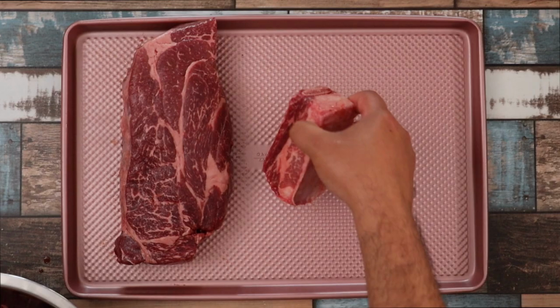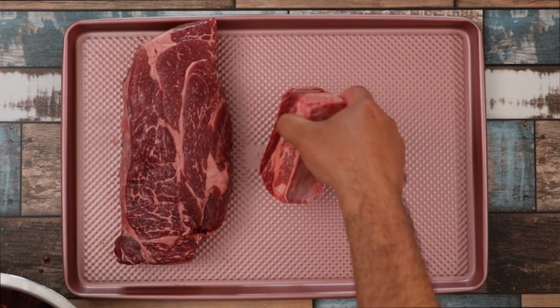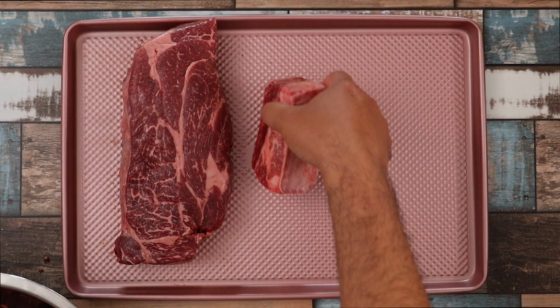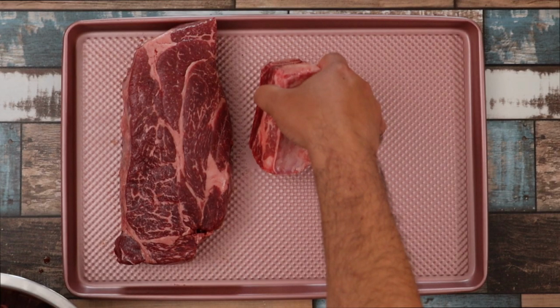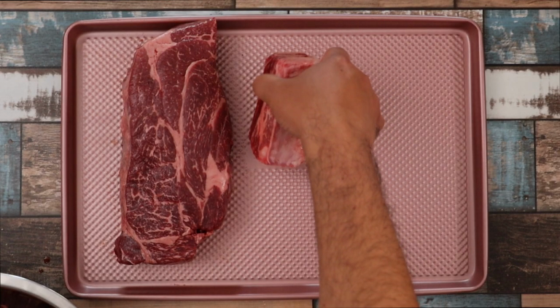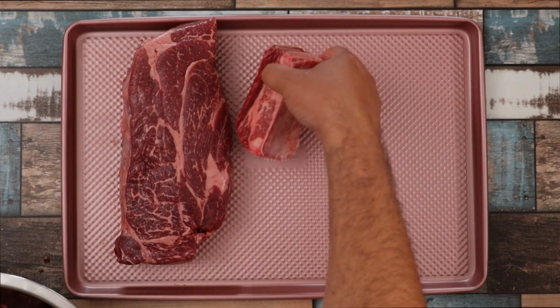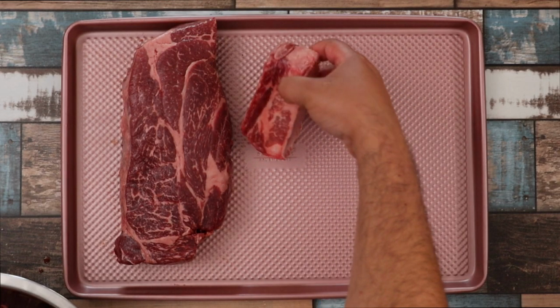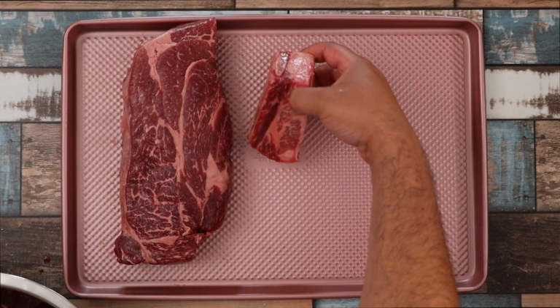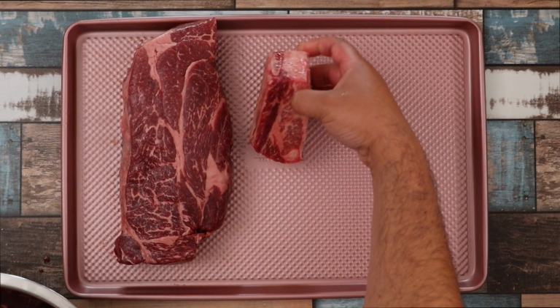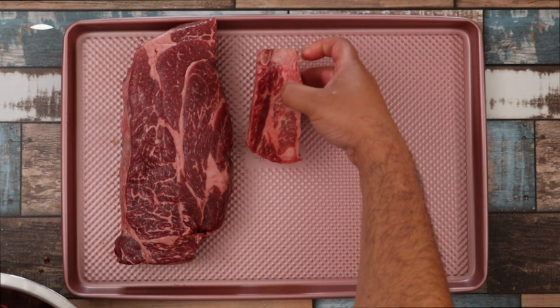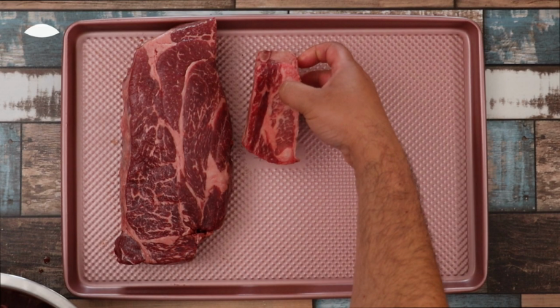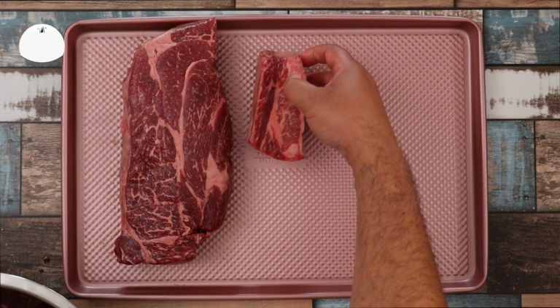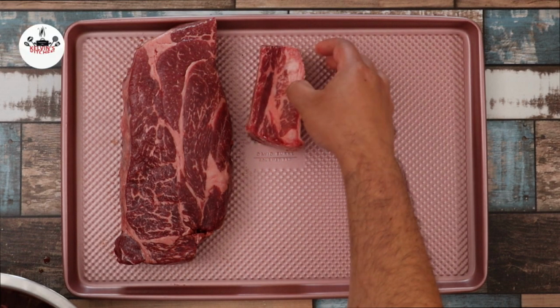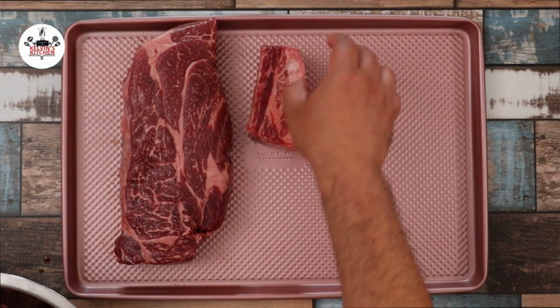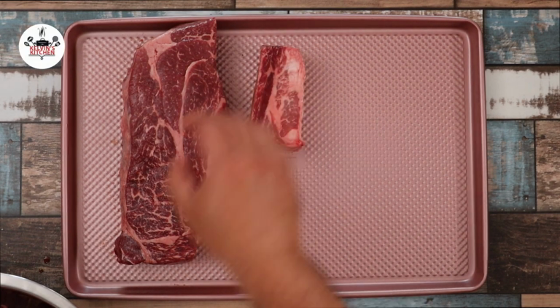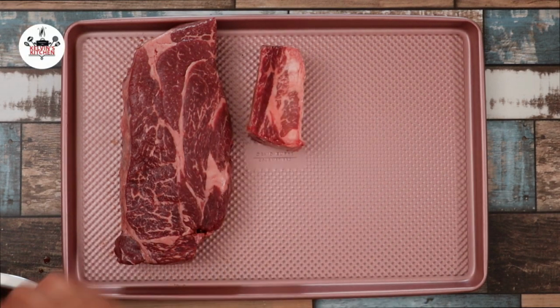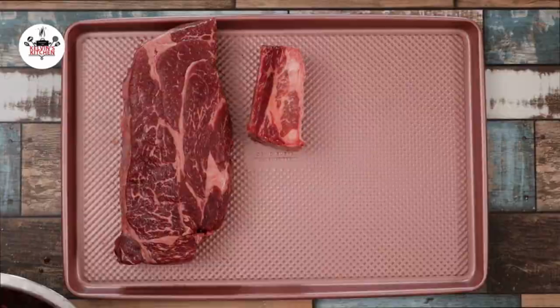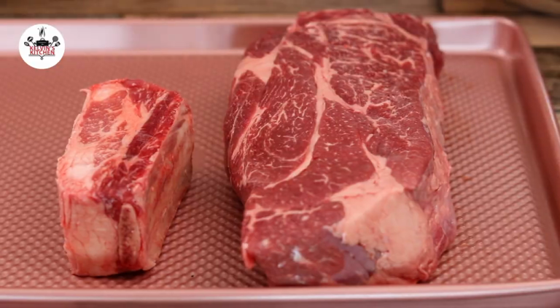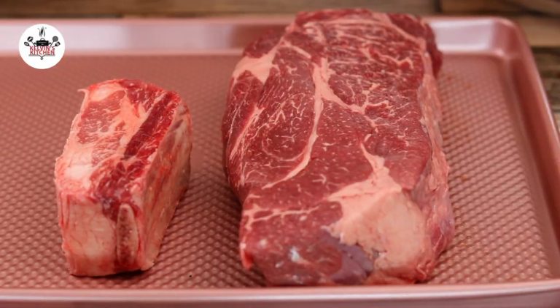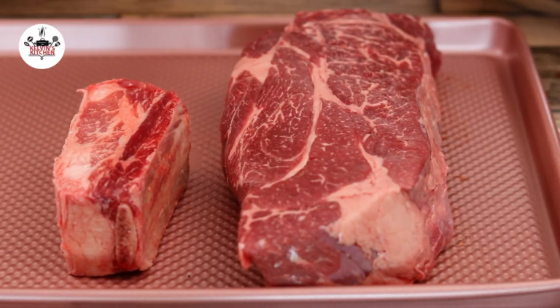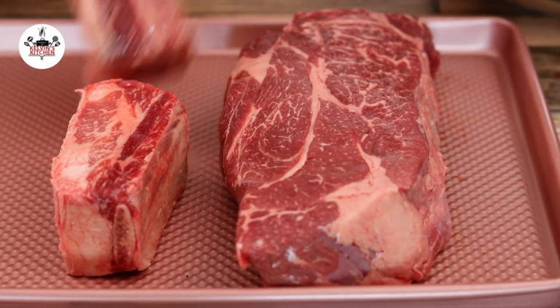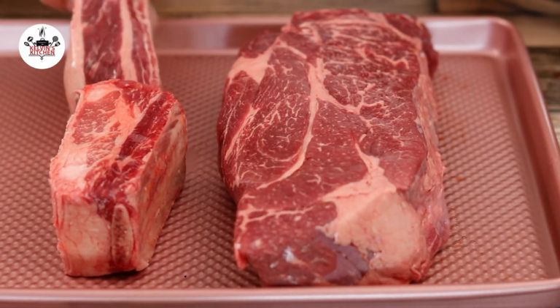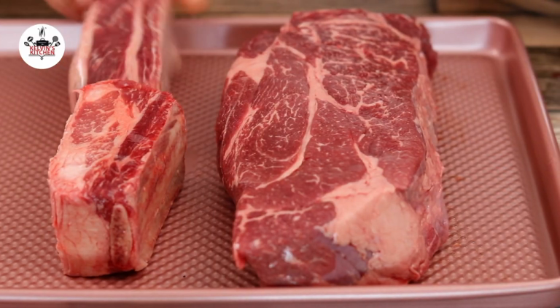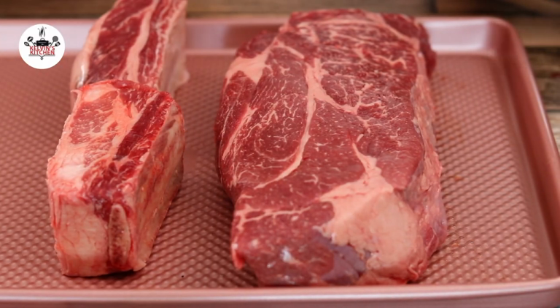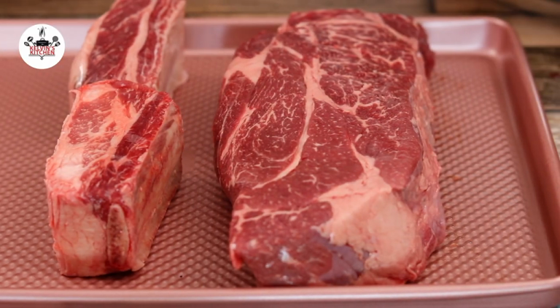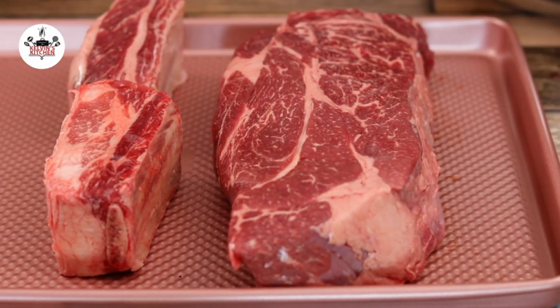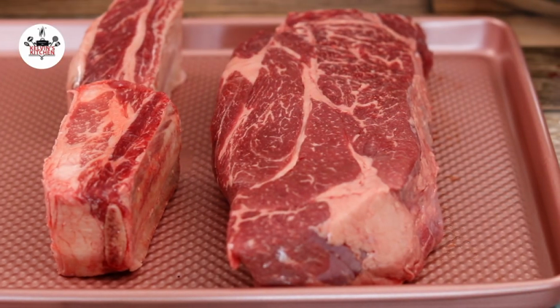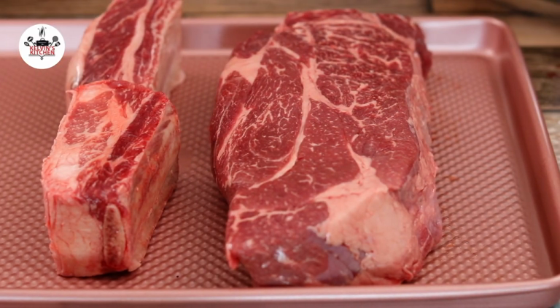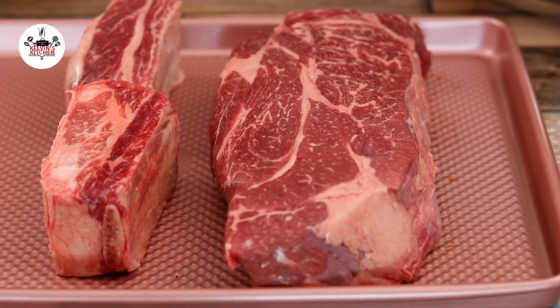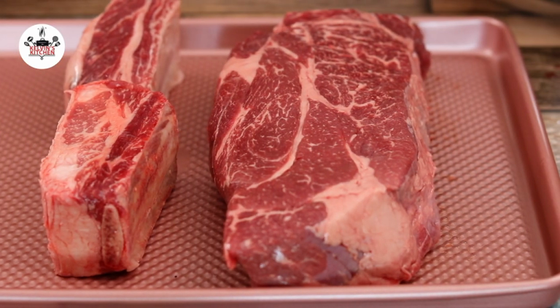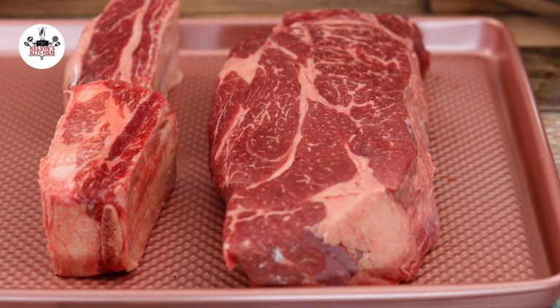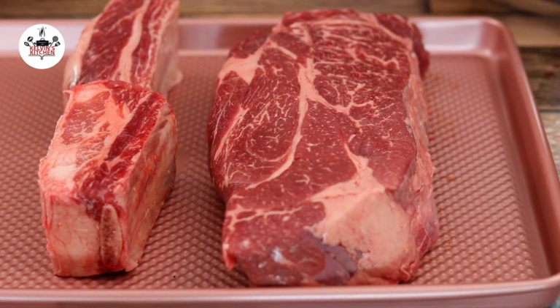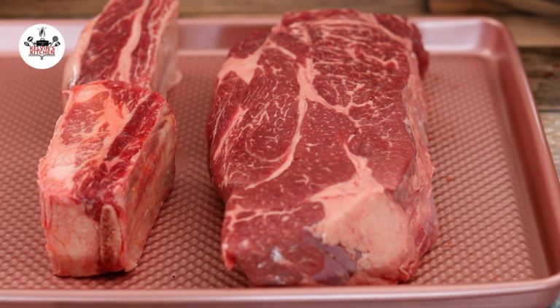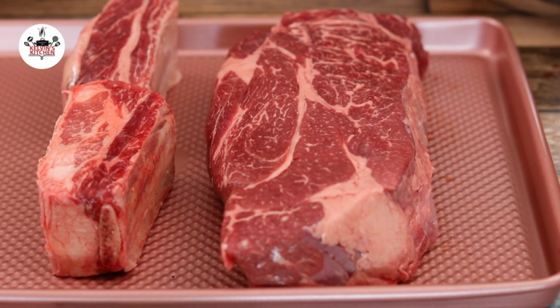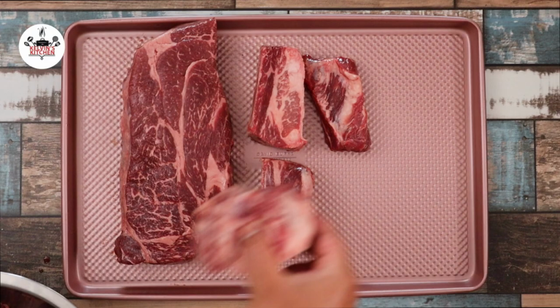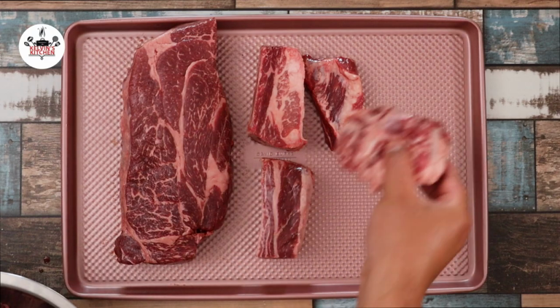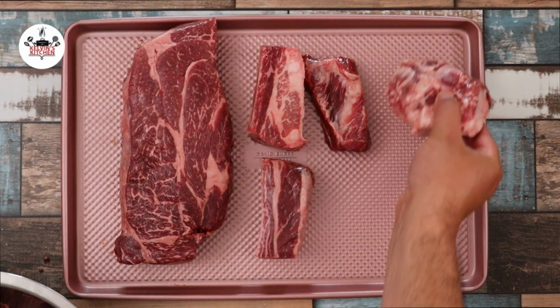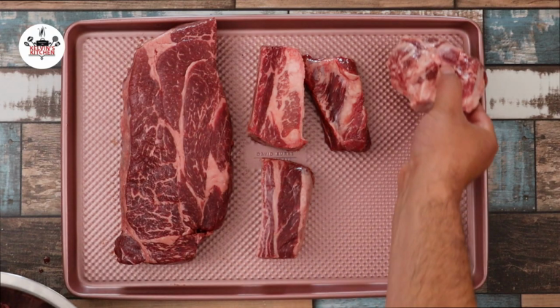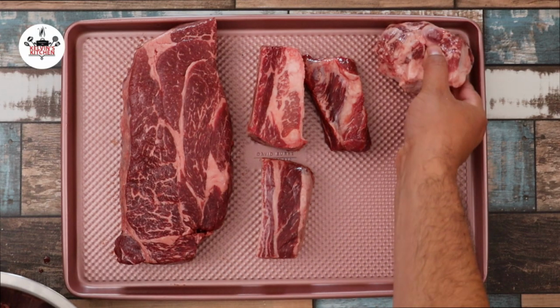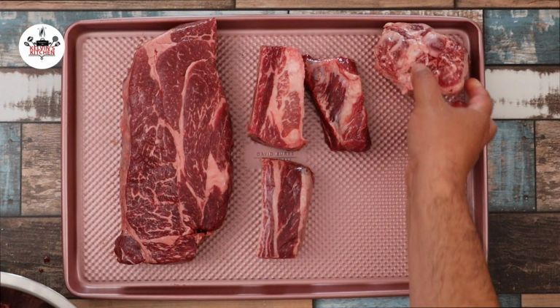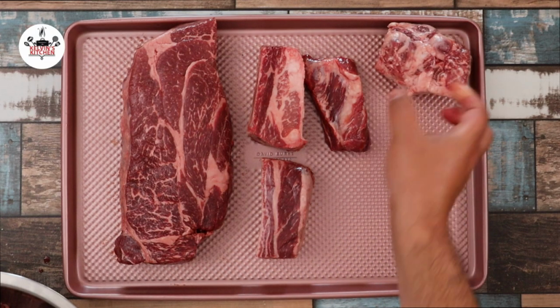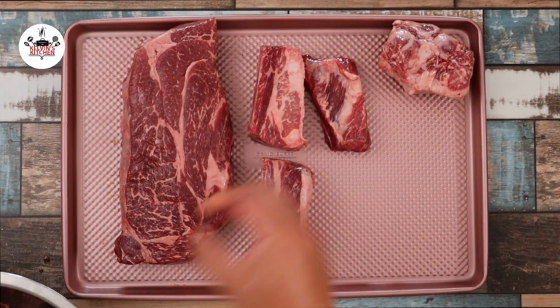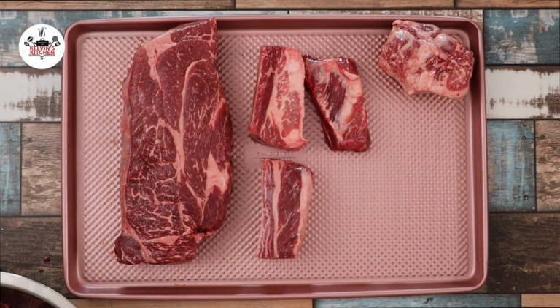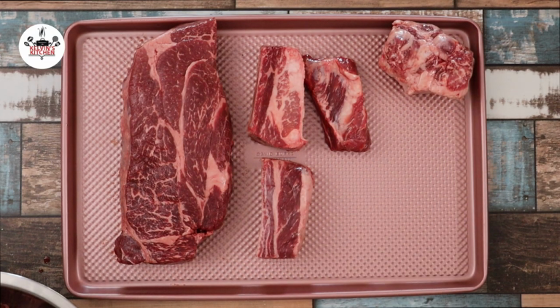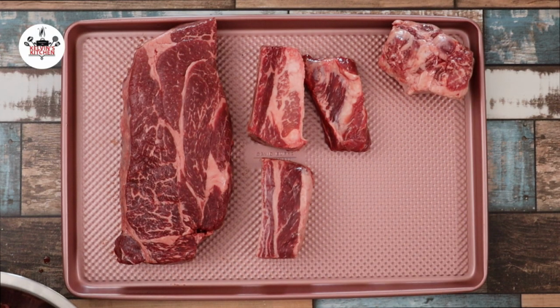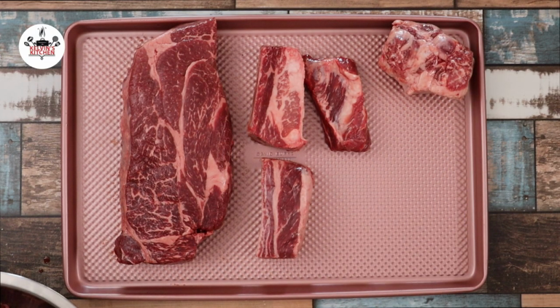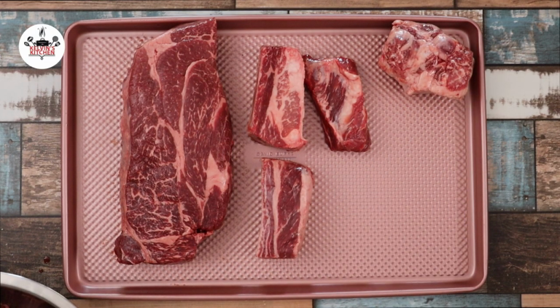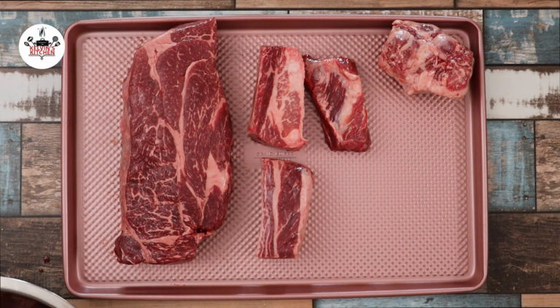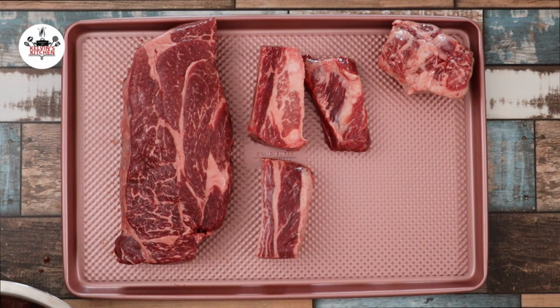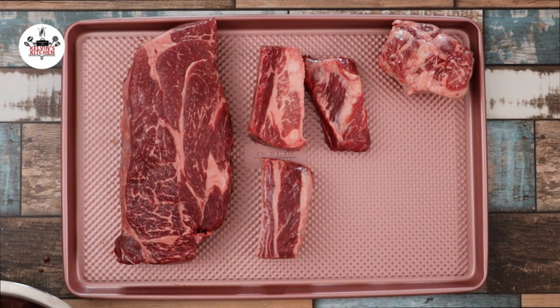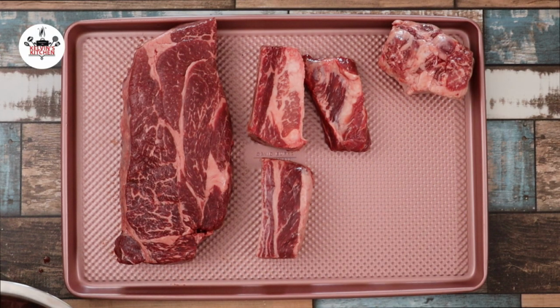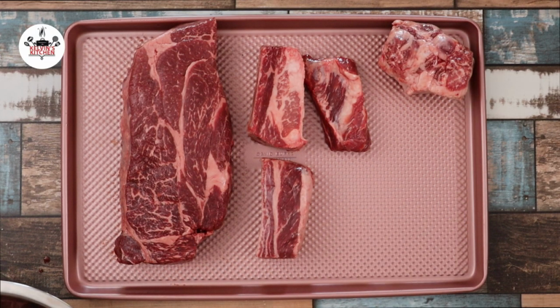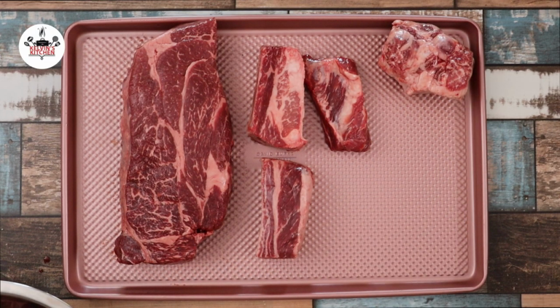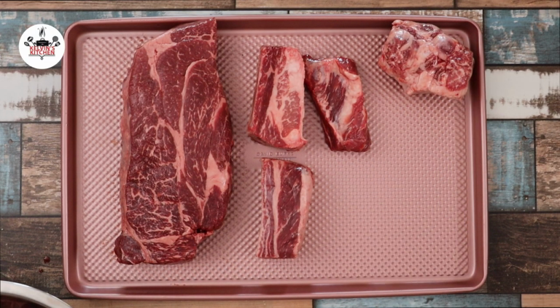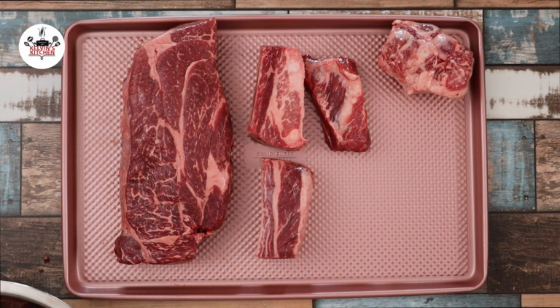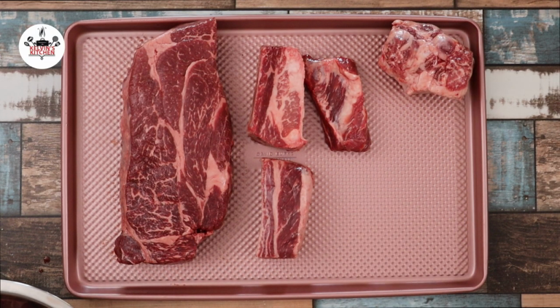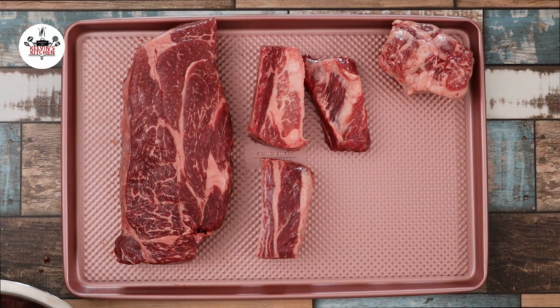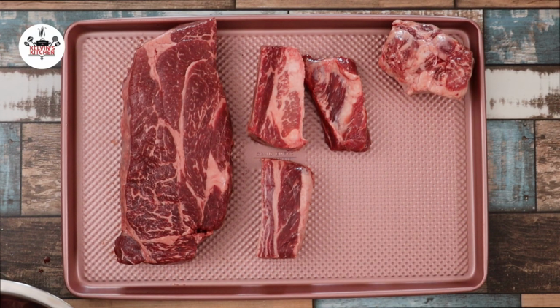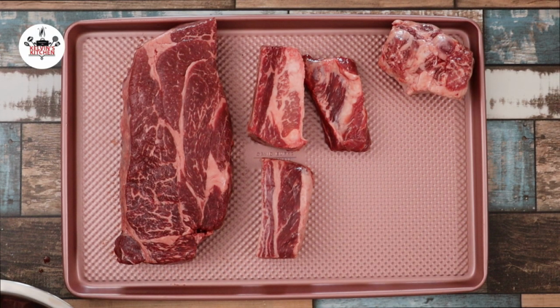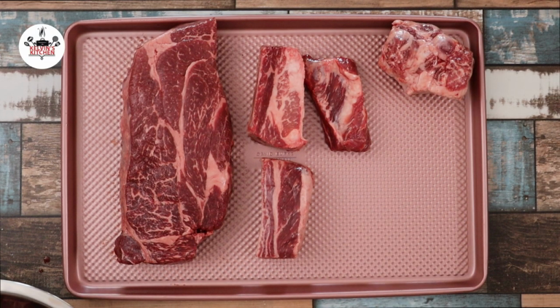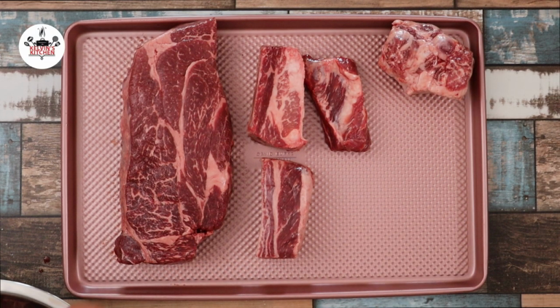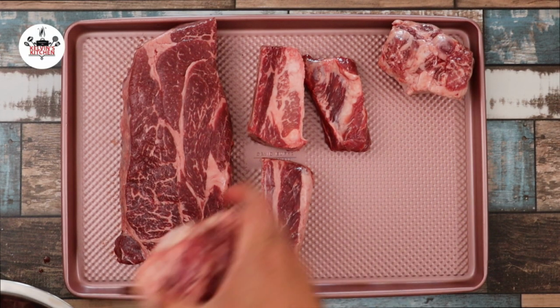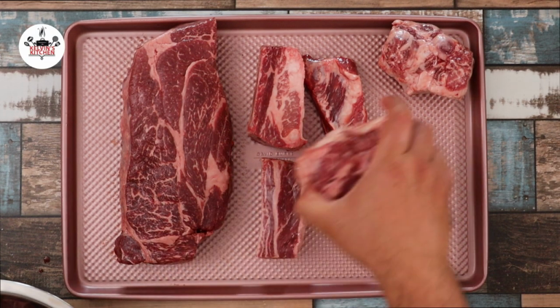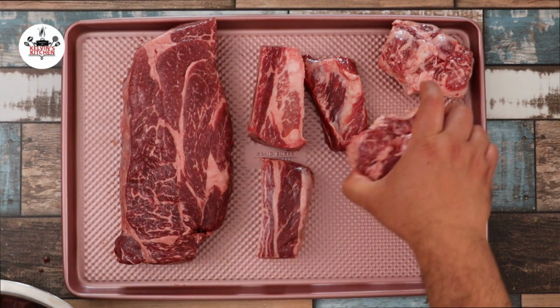For this recipe we are using 2 pounds of chuck roast, 2 pounds of short ribs, and 2 pounds of oxtail.